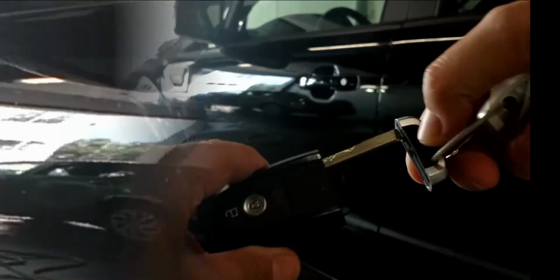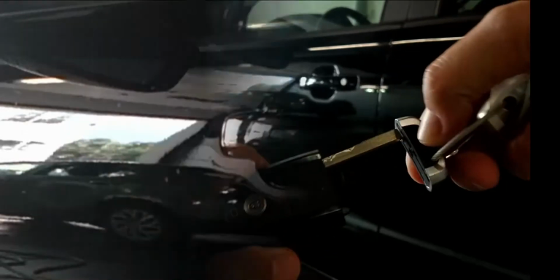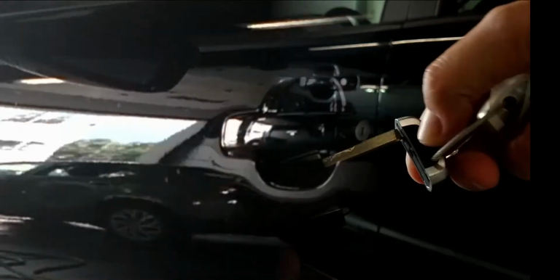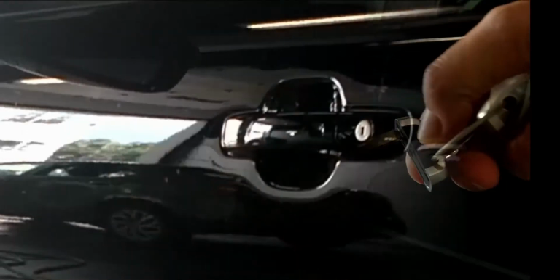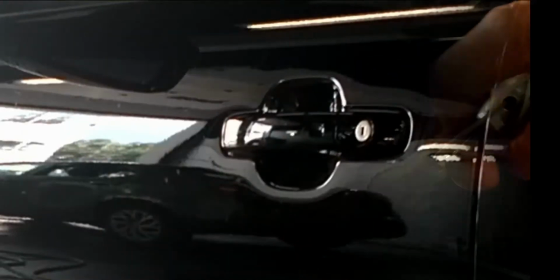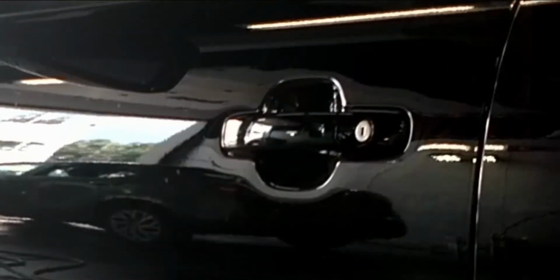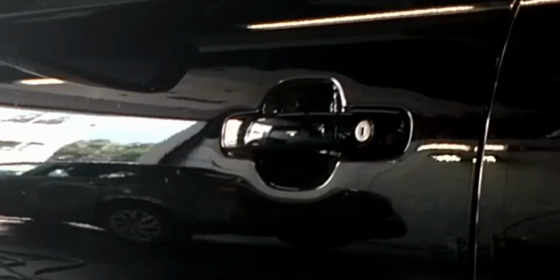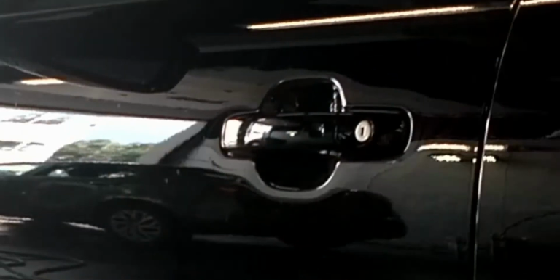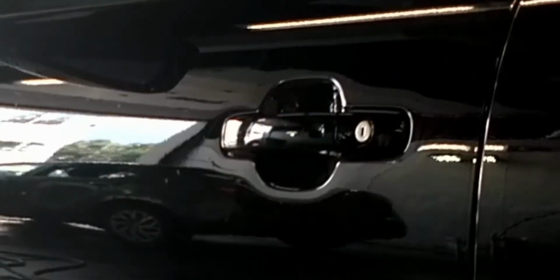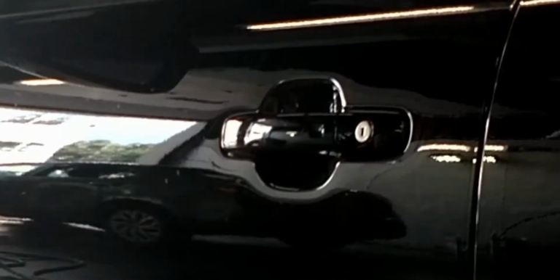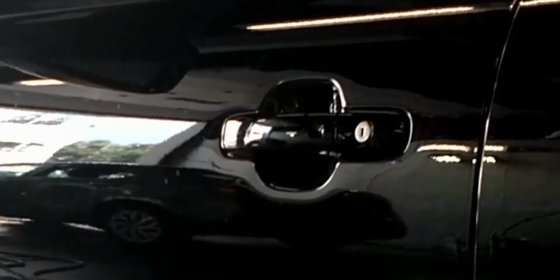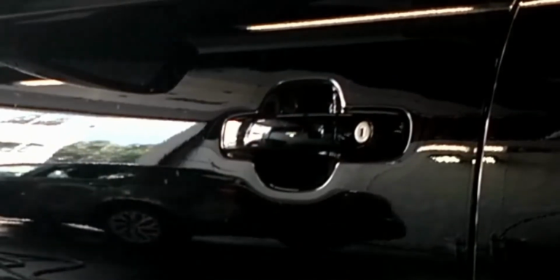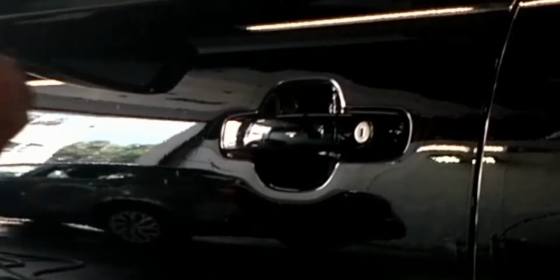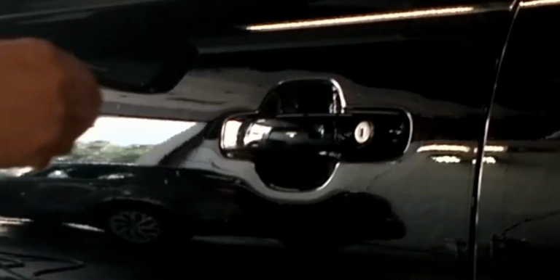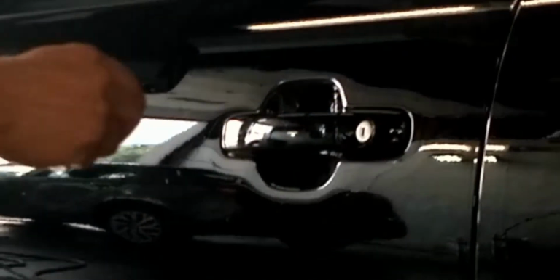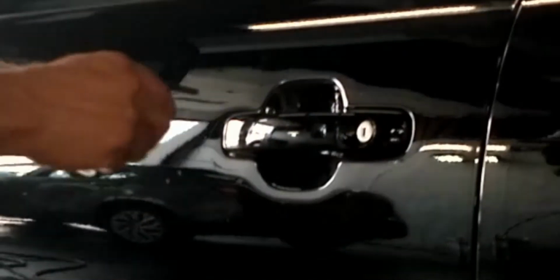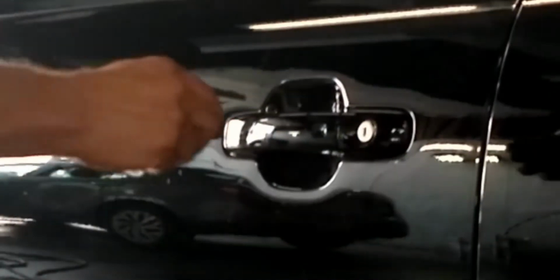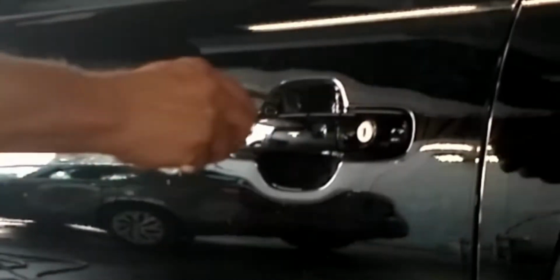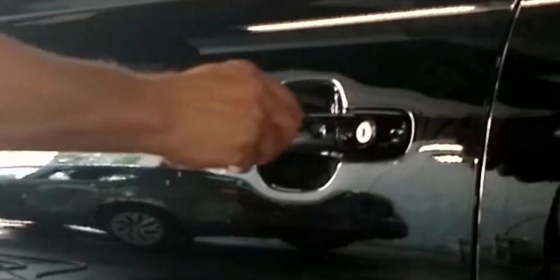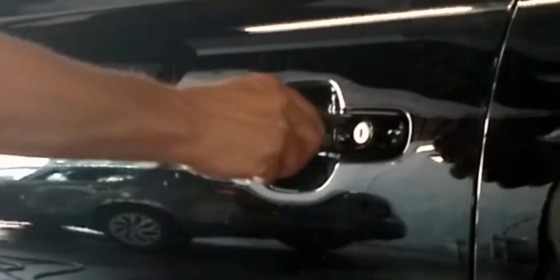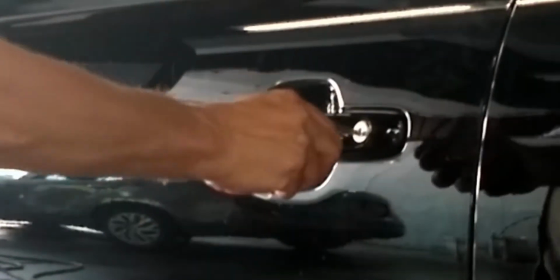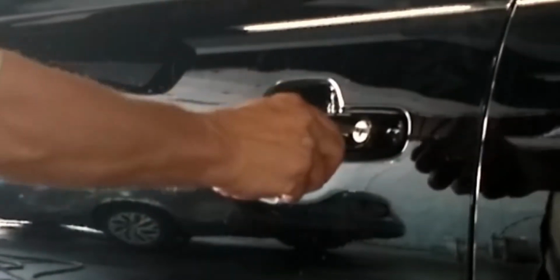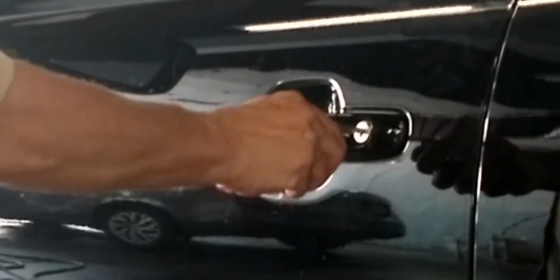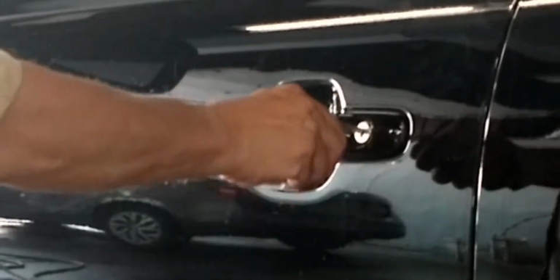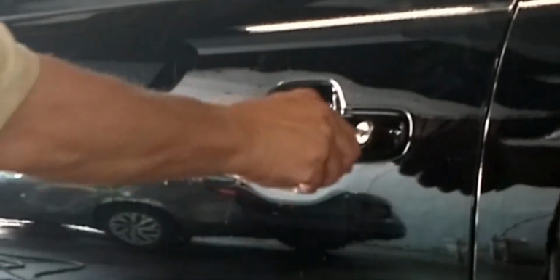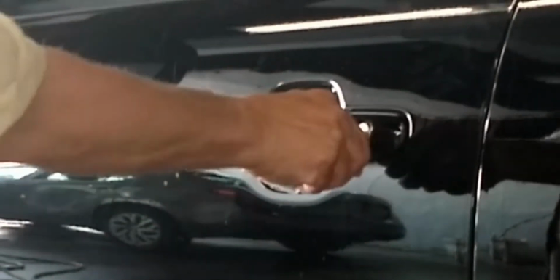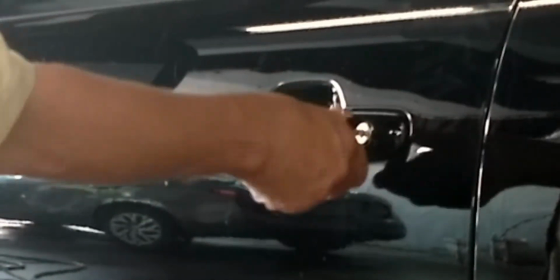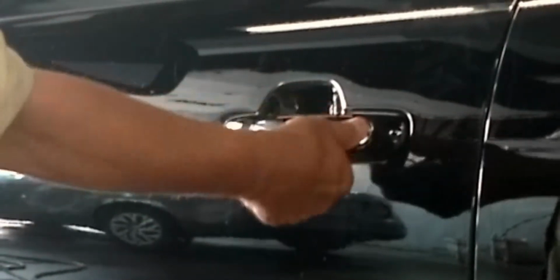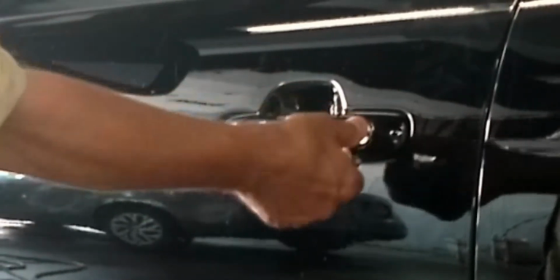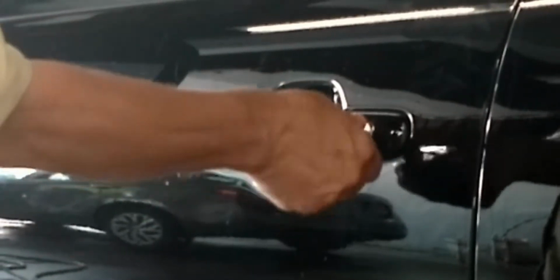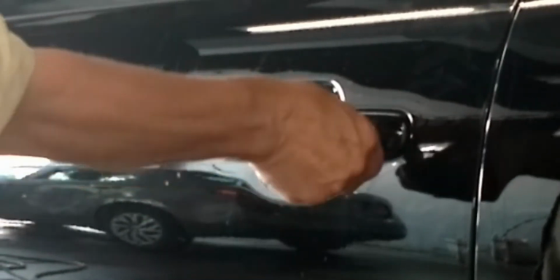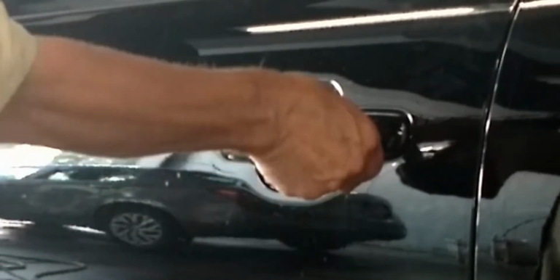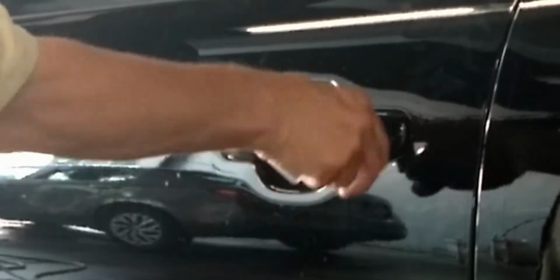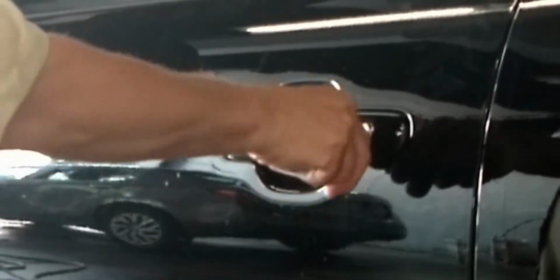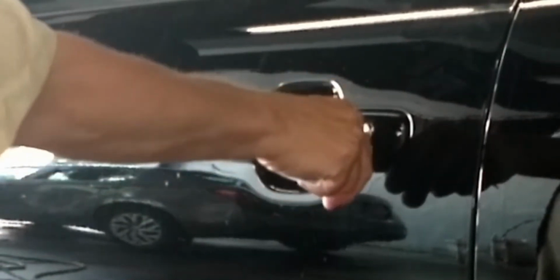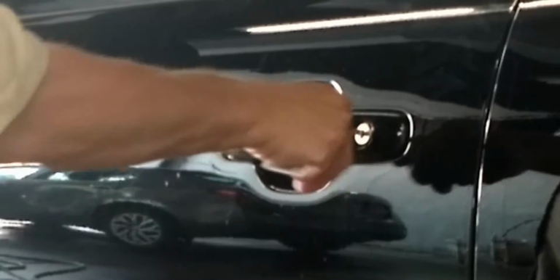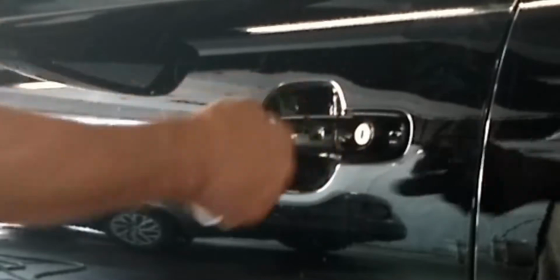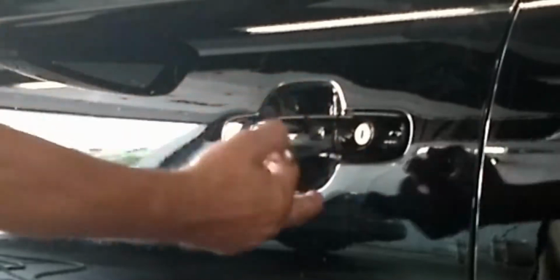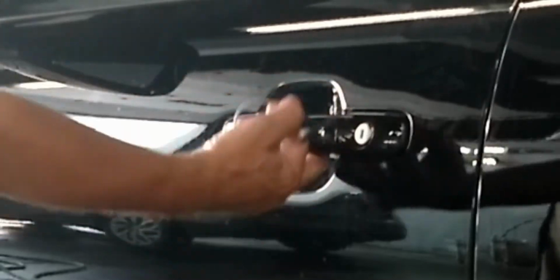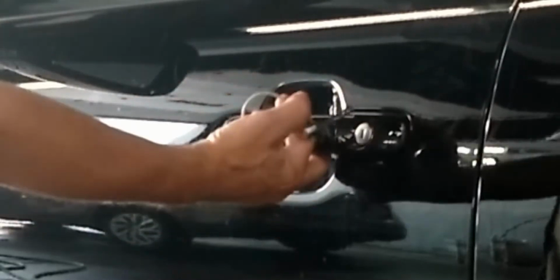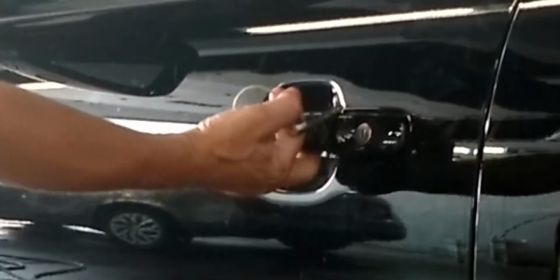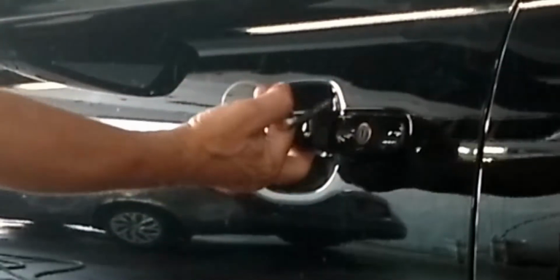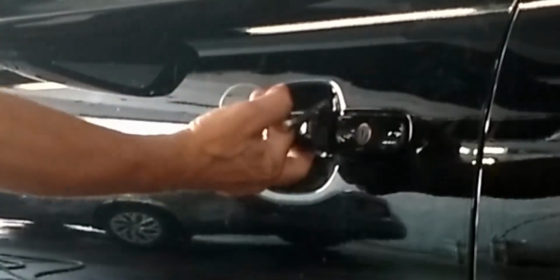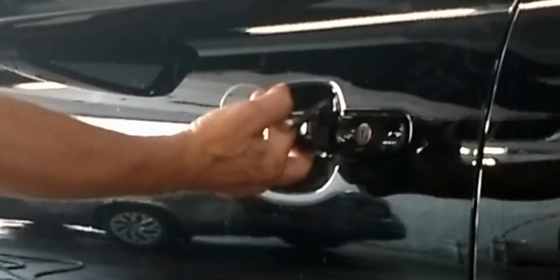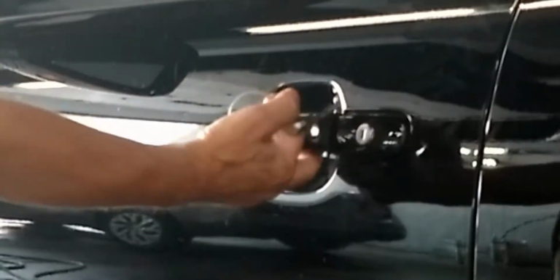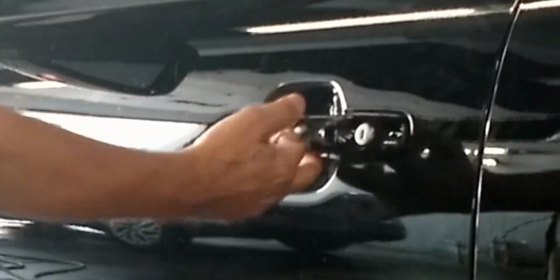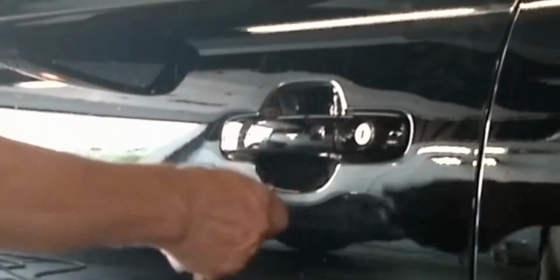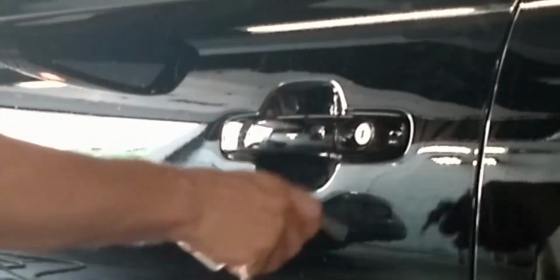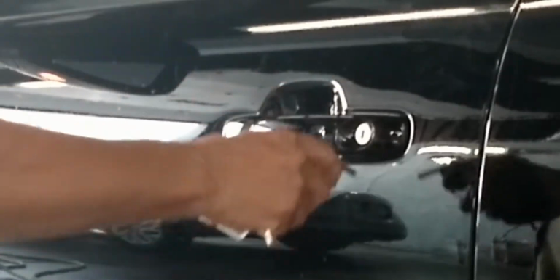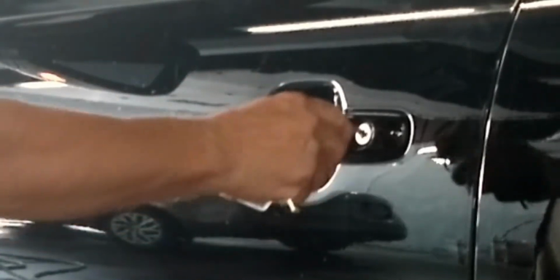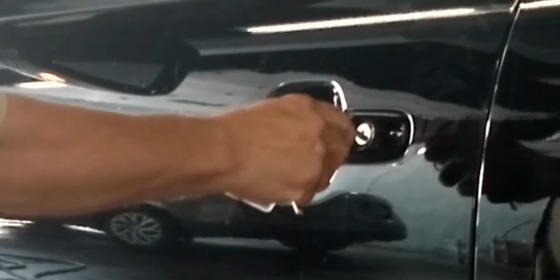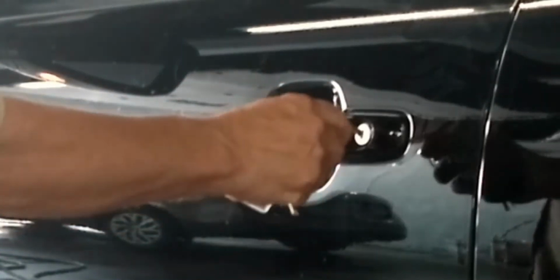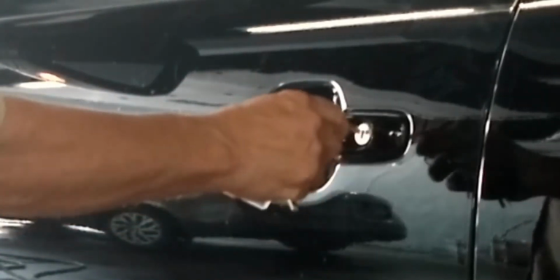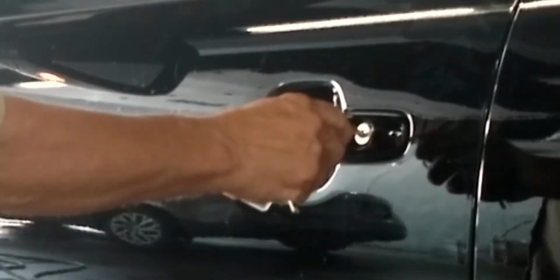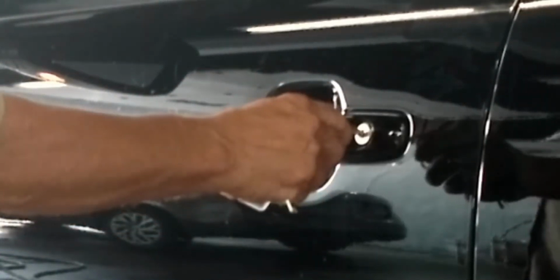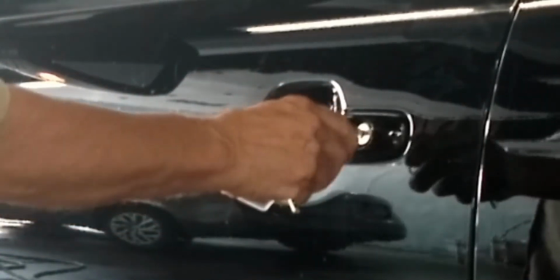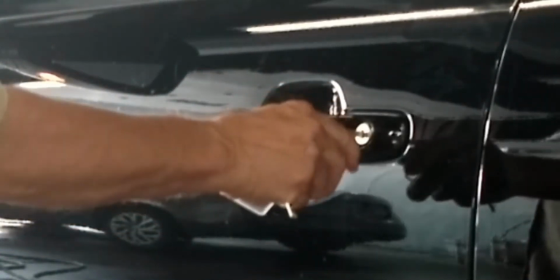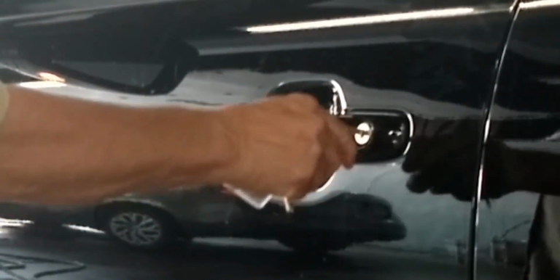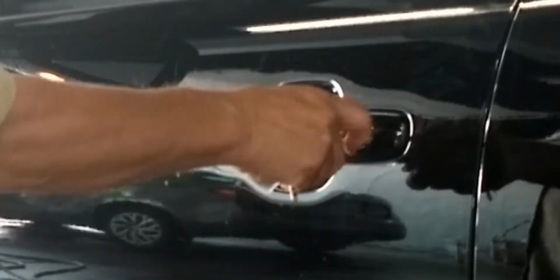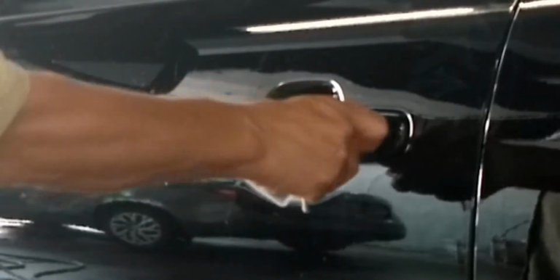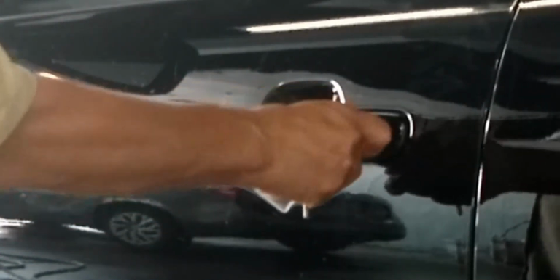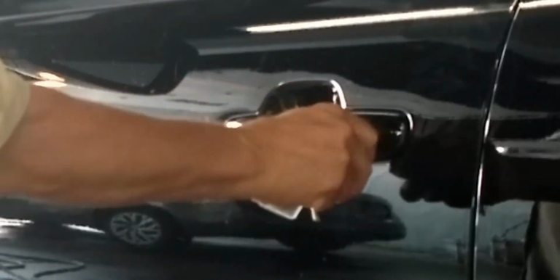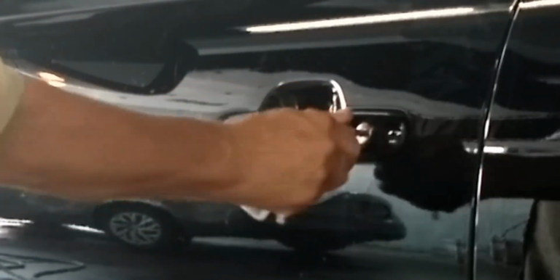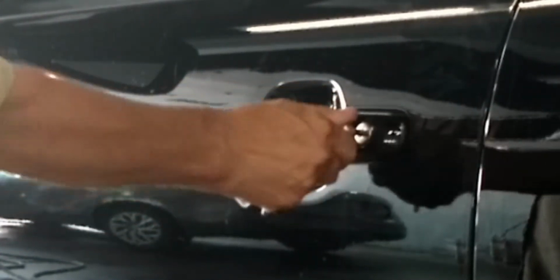The keyhole is visible at the back of the driver's door handle, so just slip in the key and turn, and you're in.